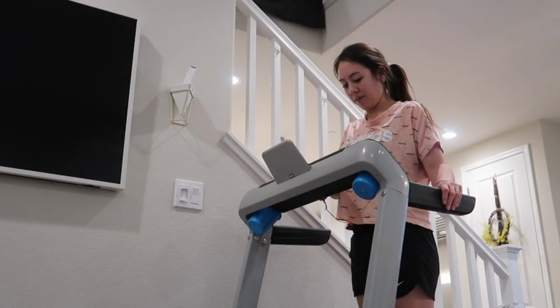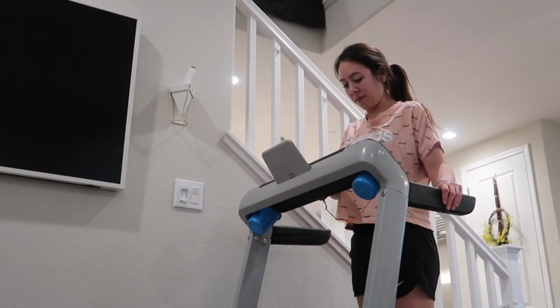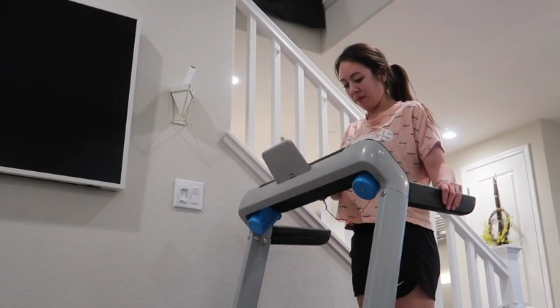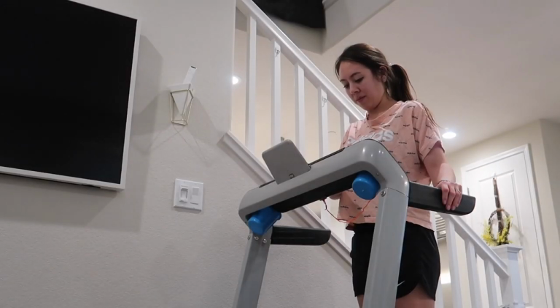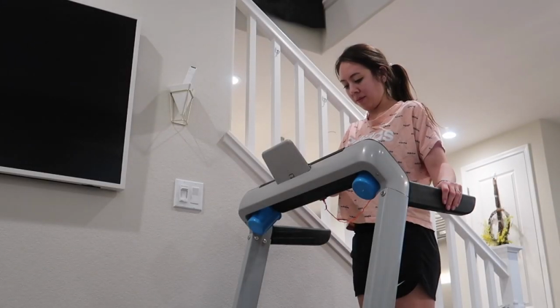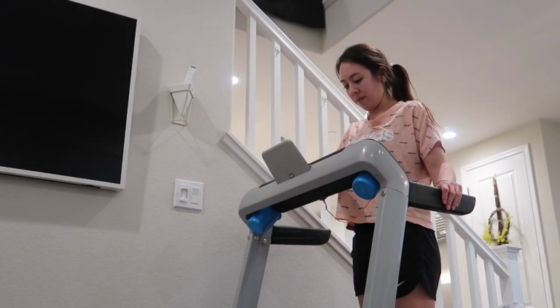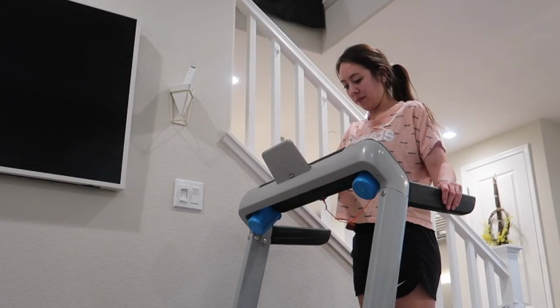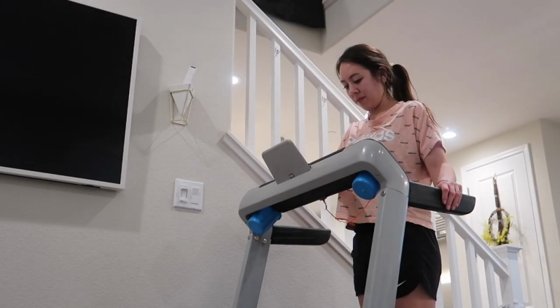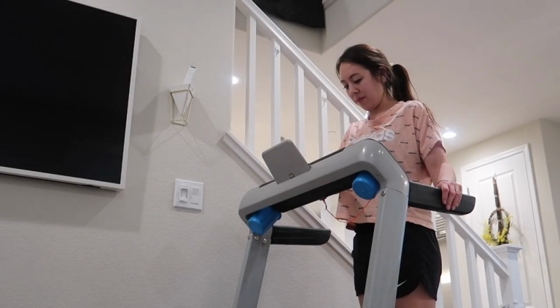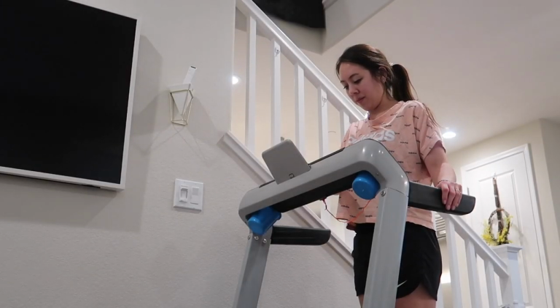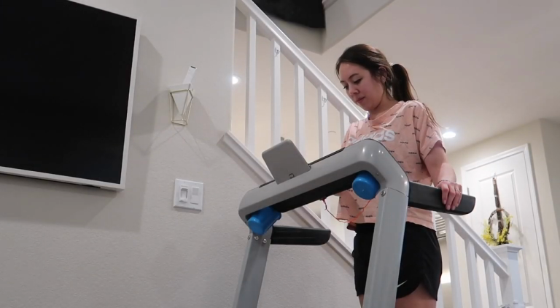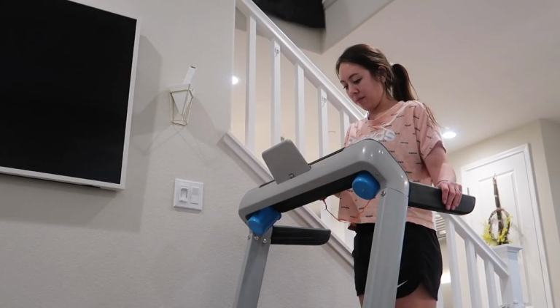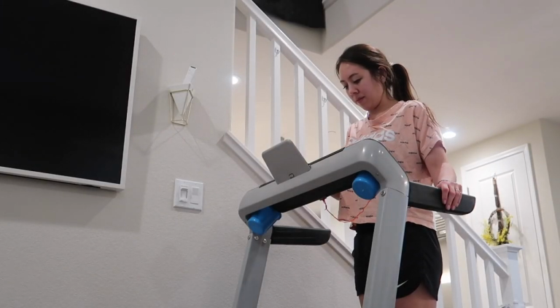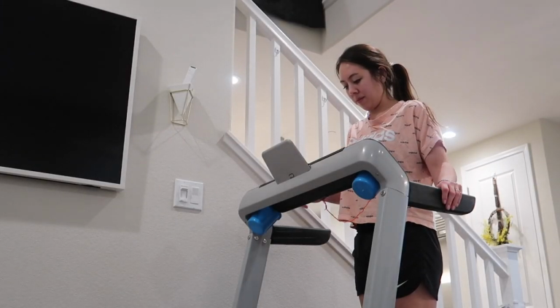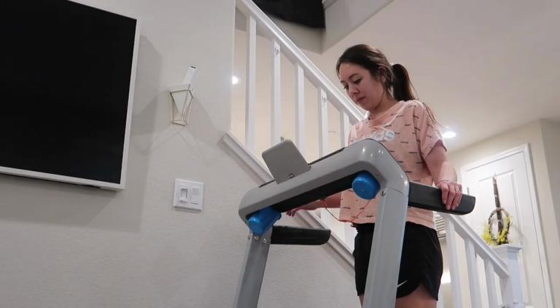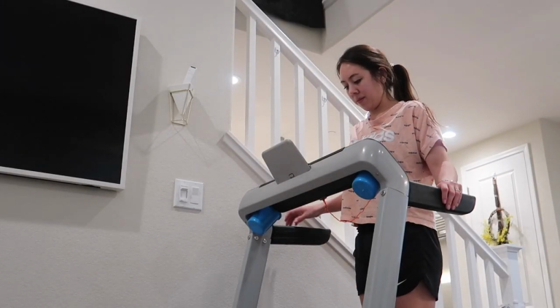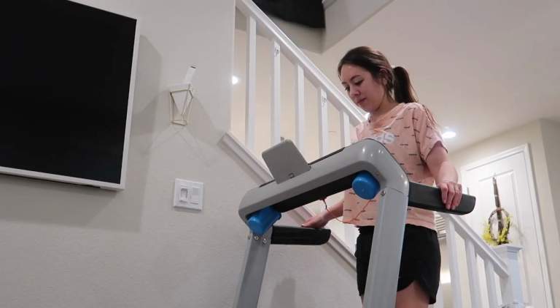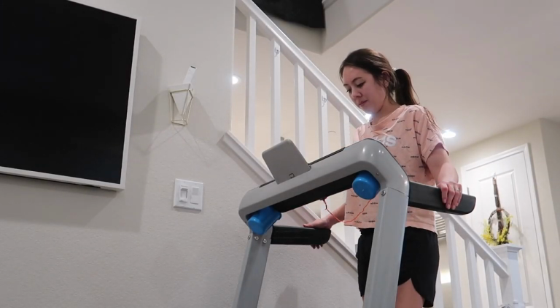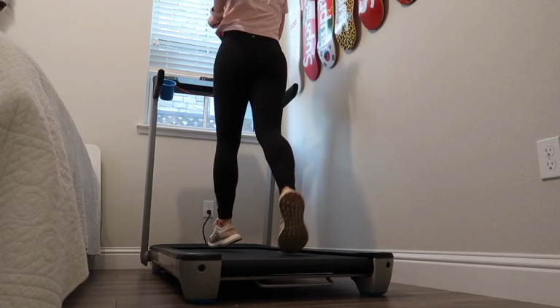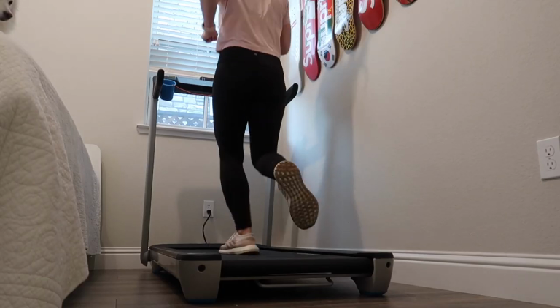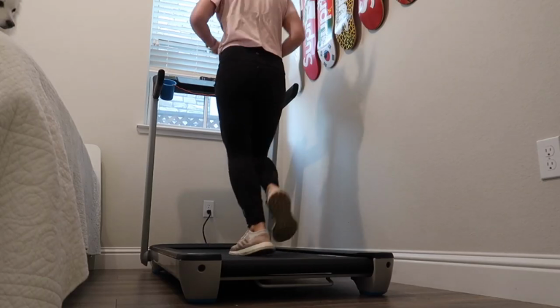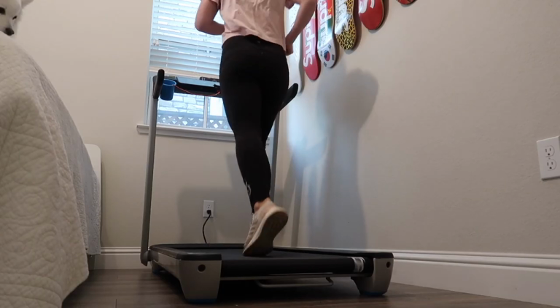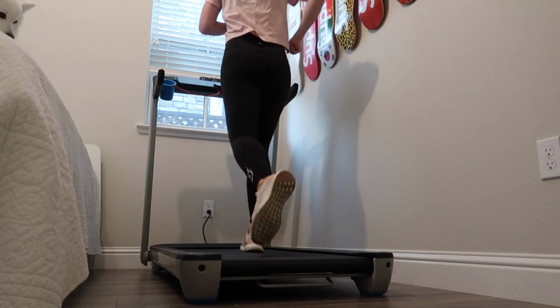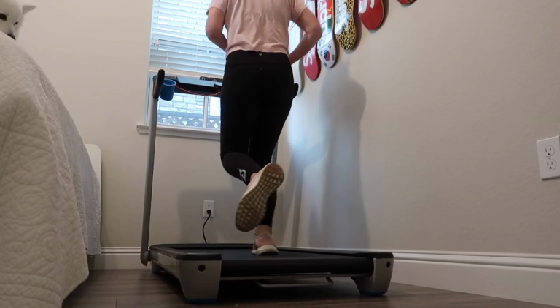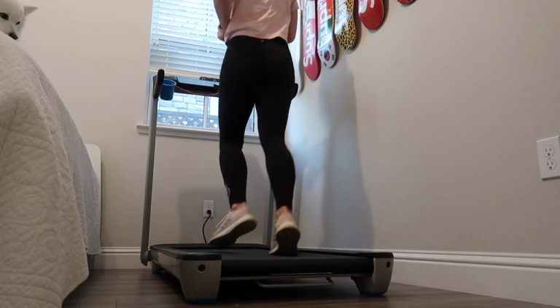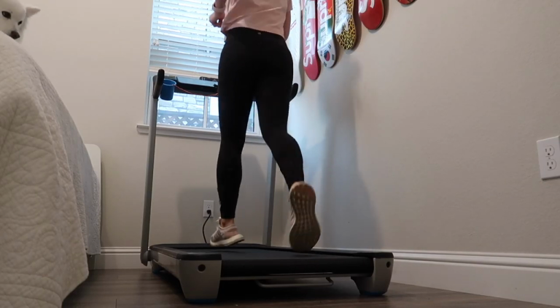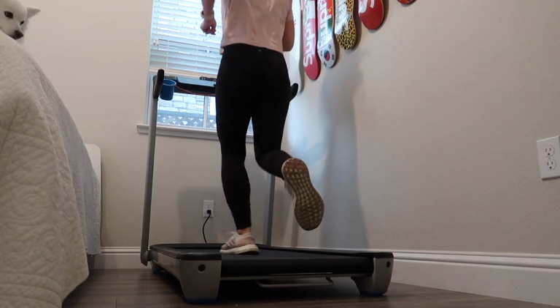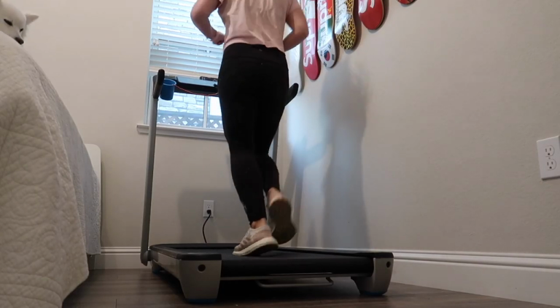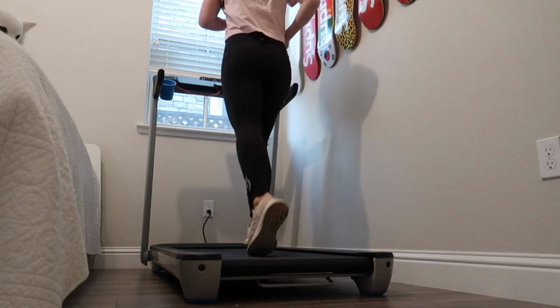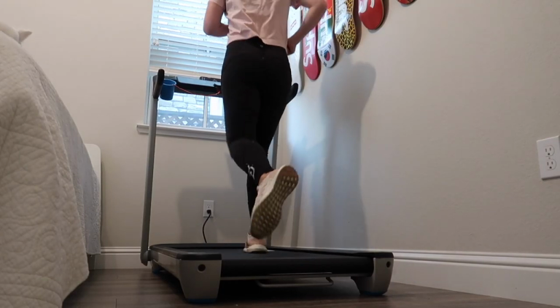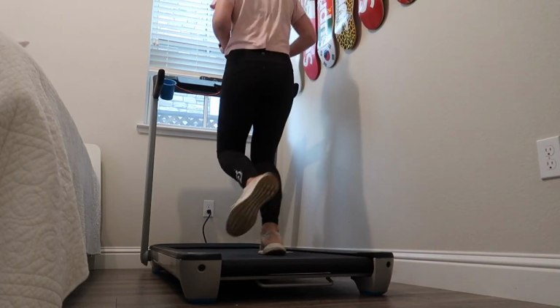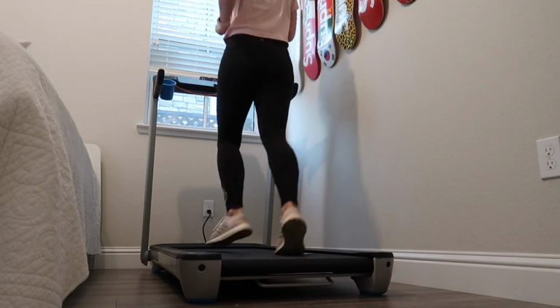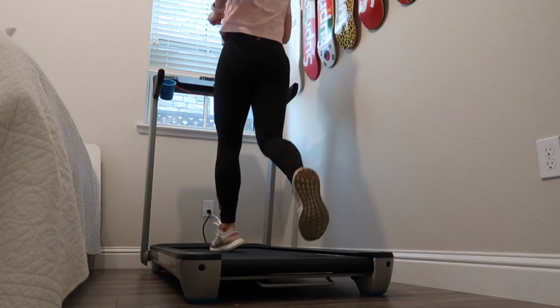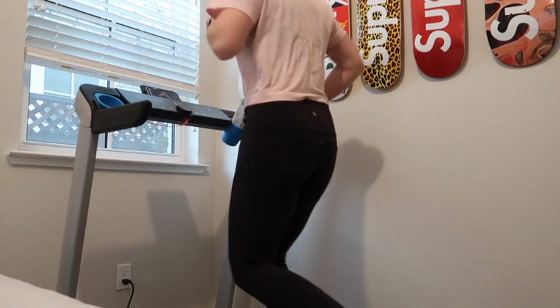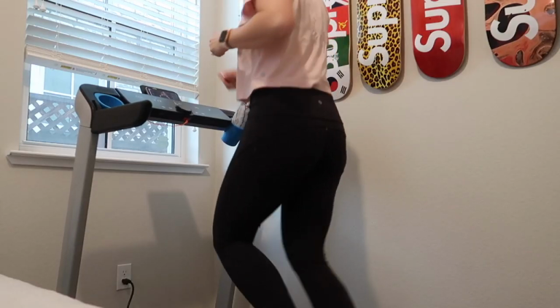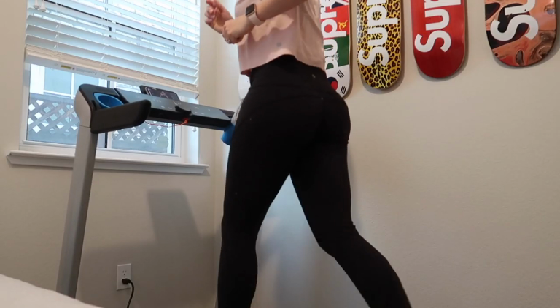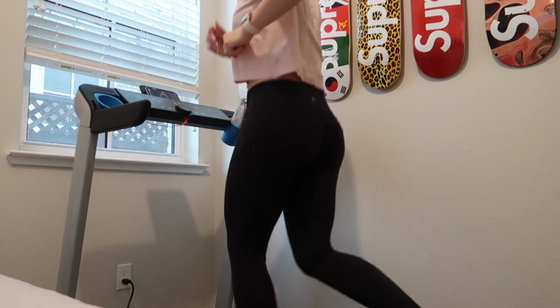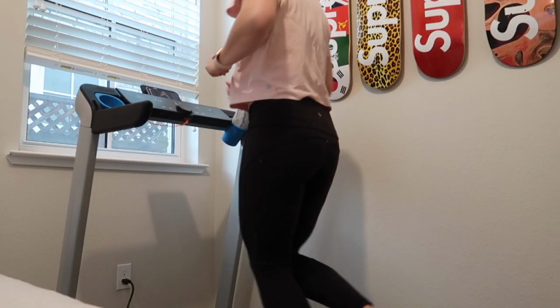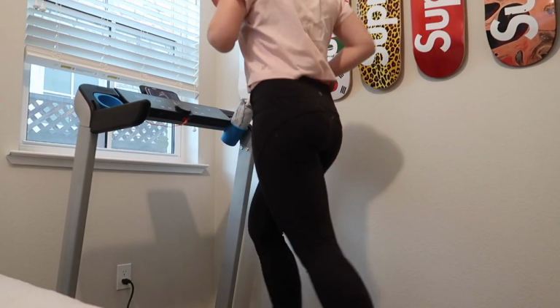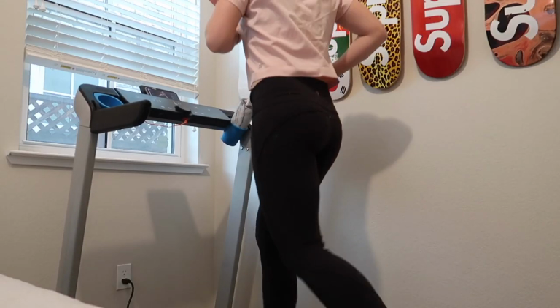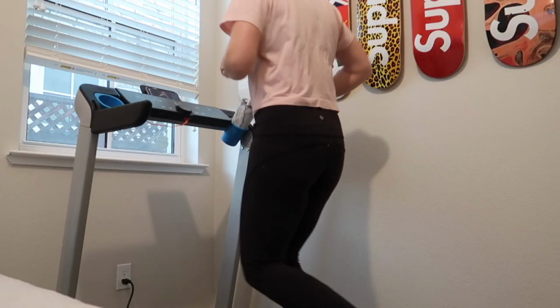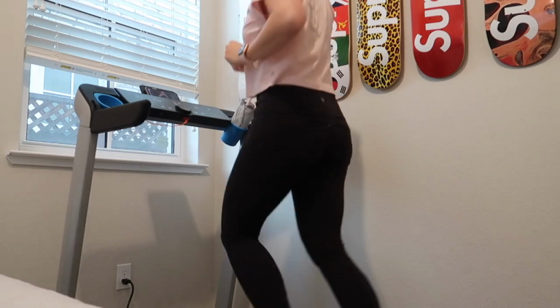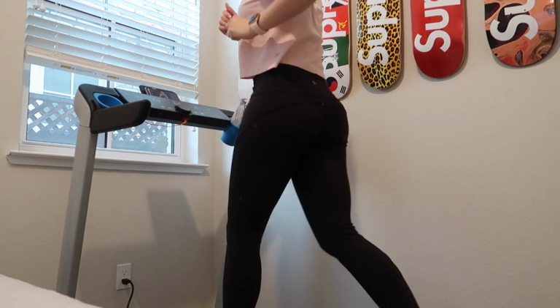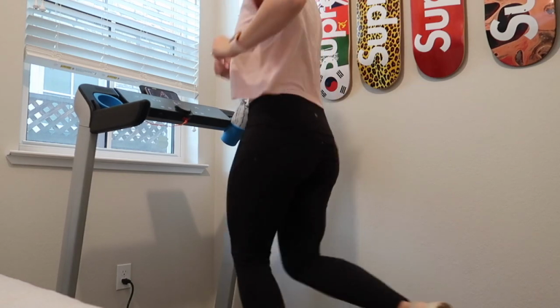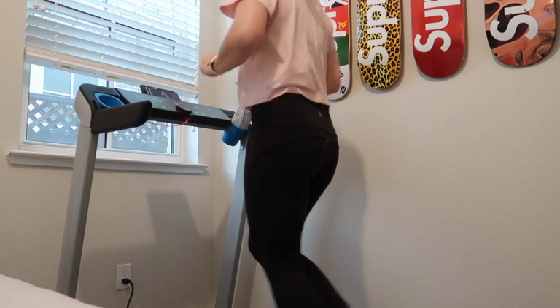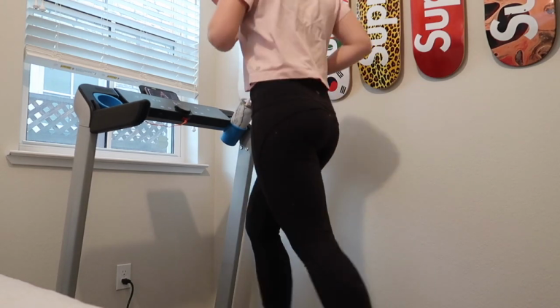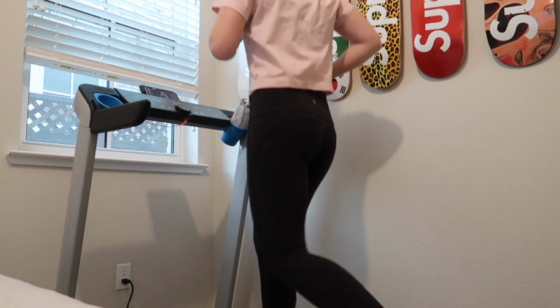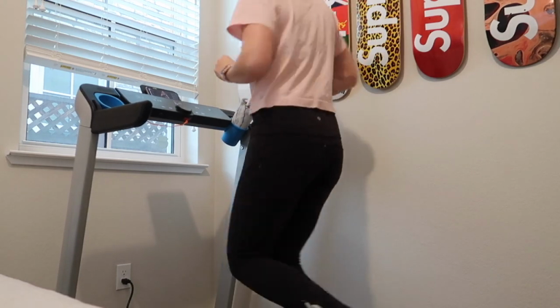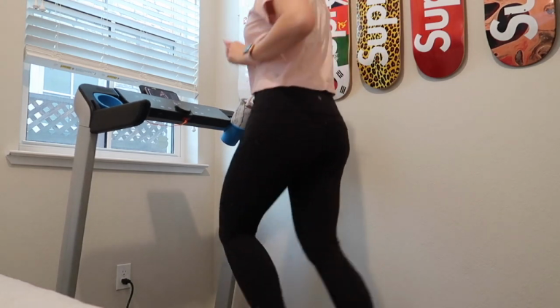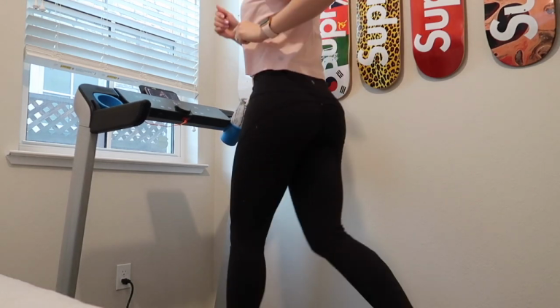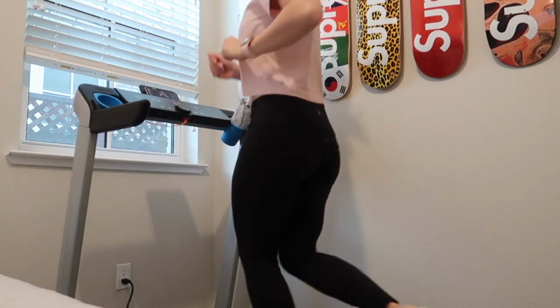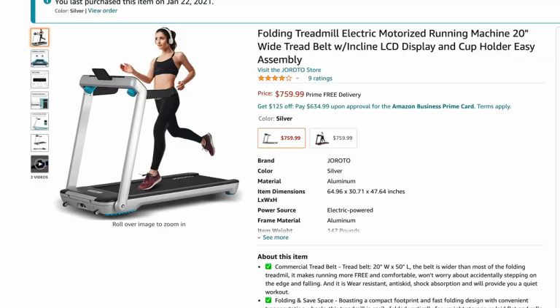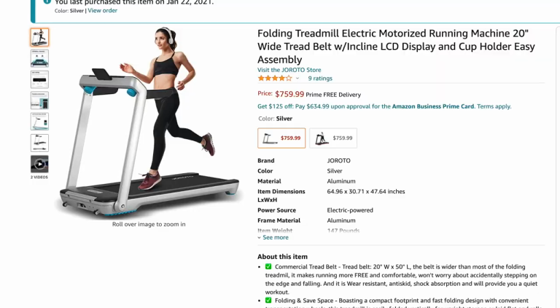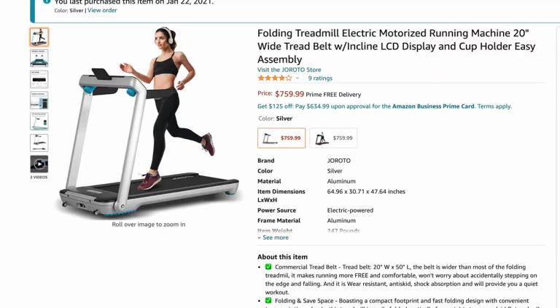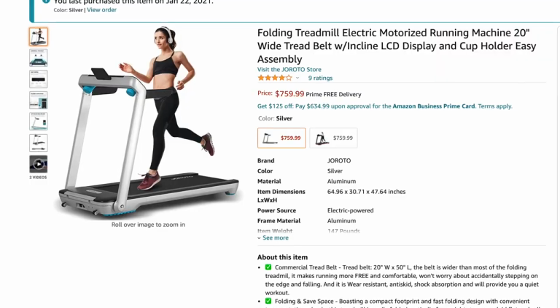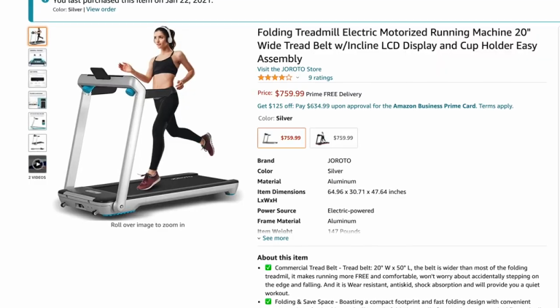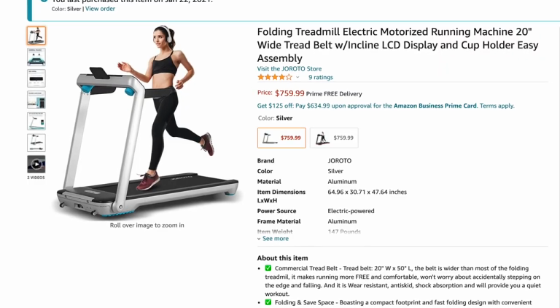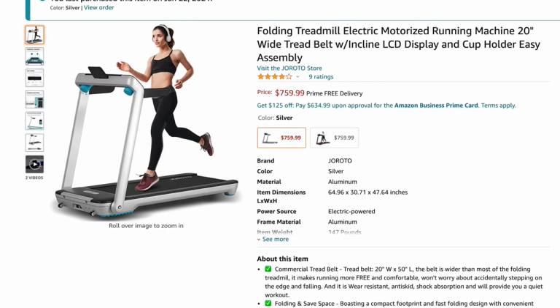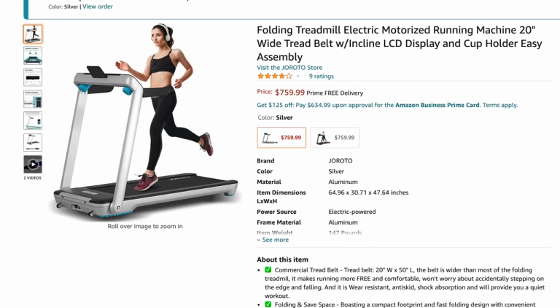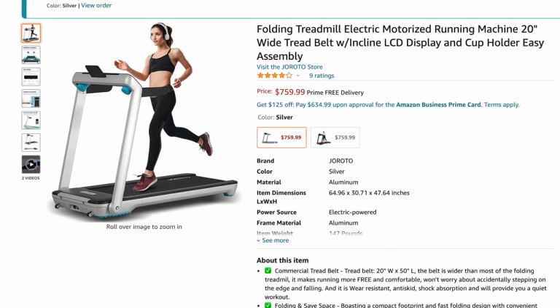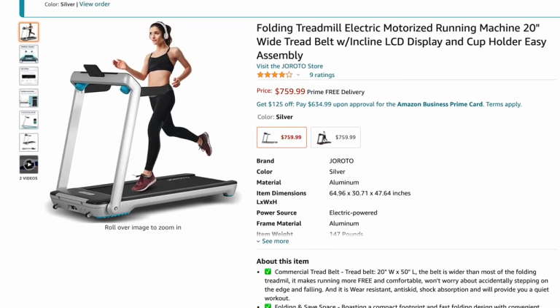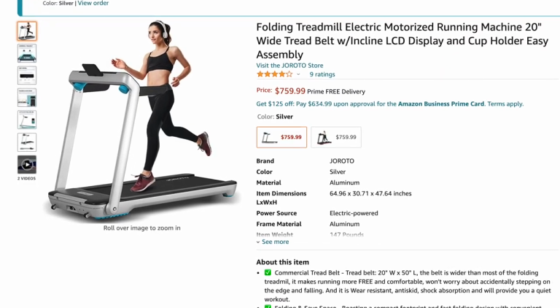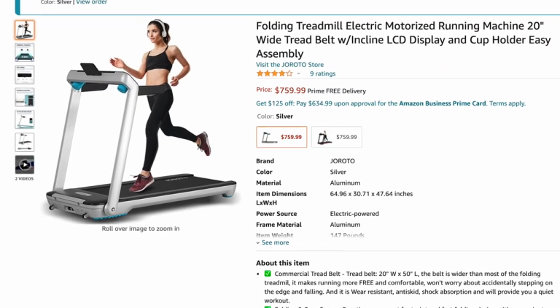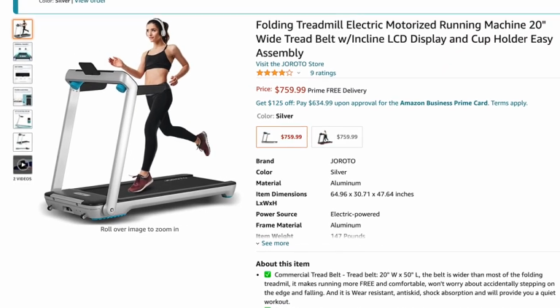Today's video is a review of the Girodo foldable treadmill. This treadmill is available on Amazon for $759.